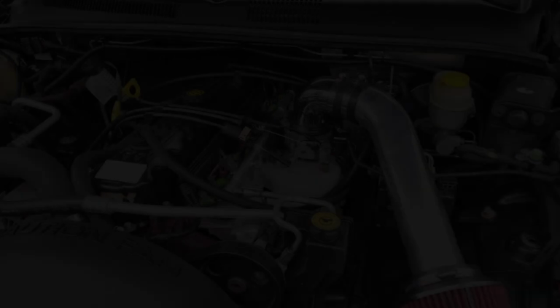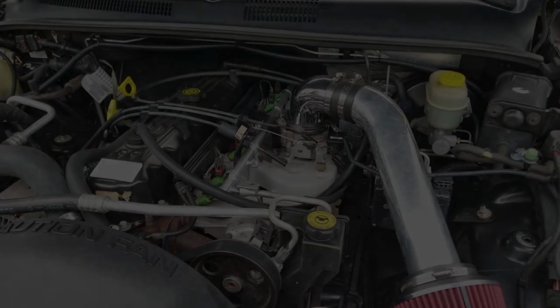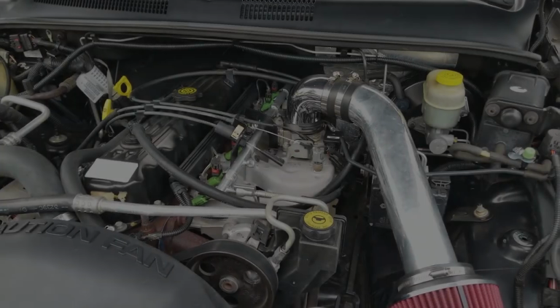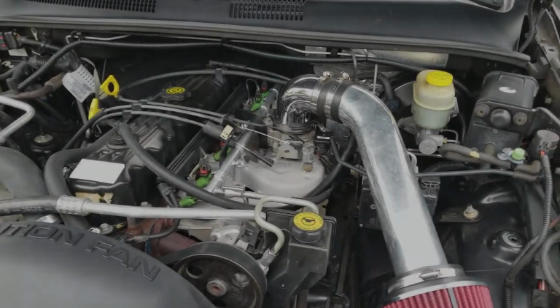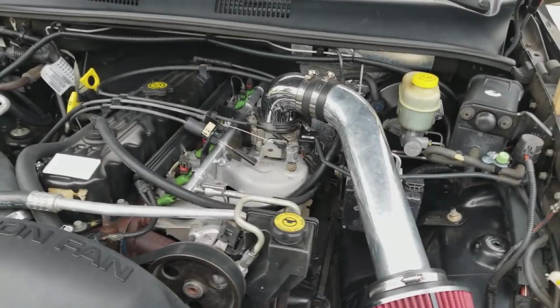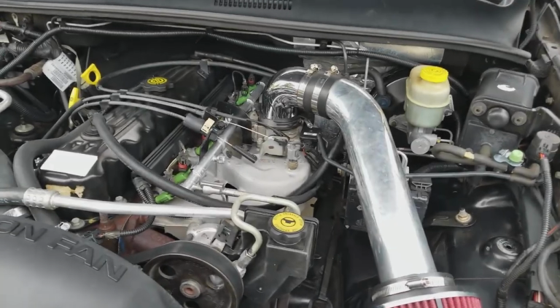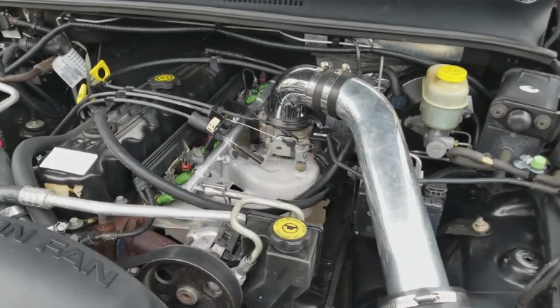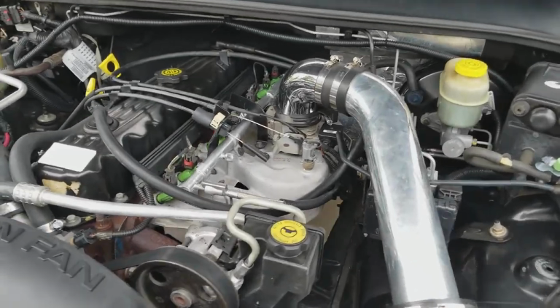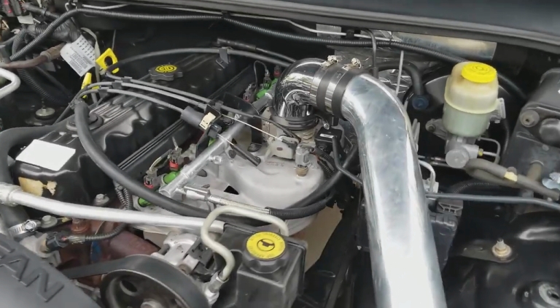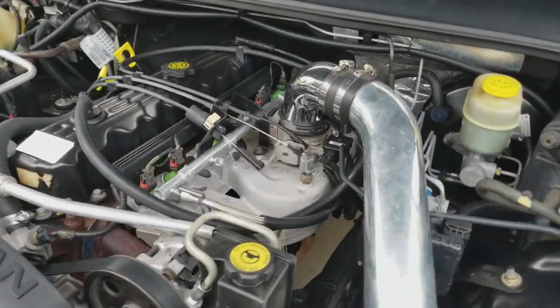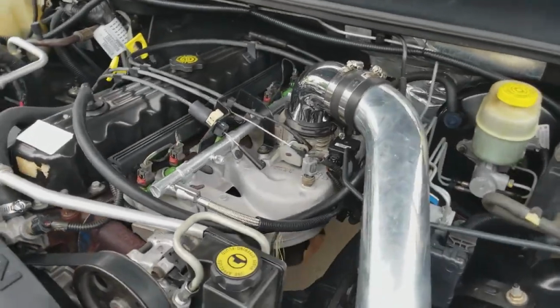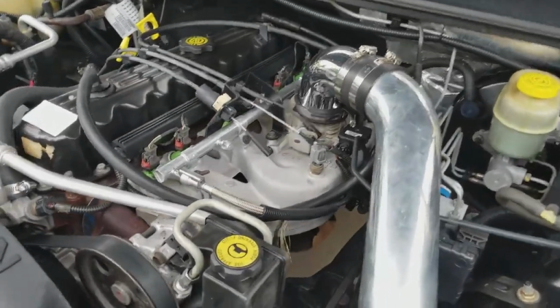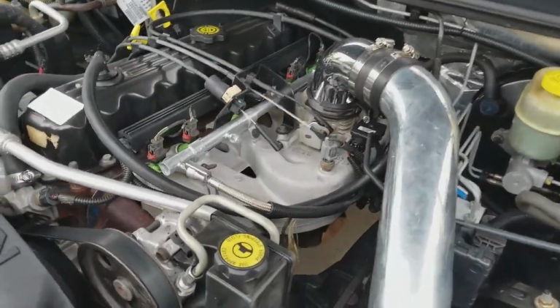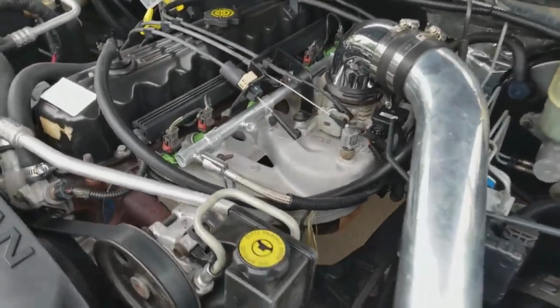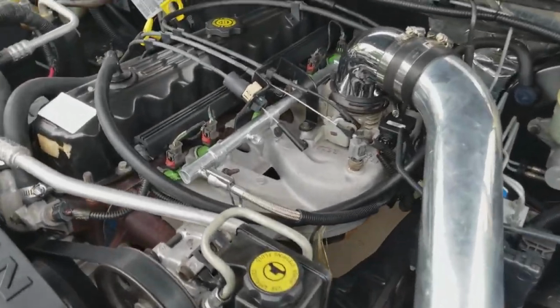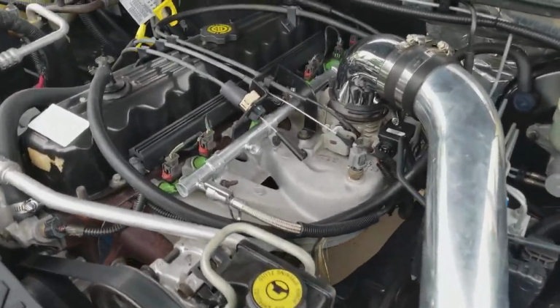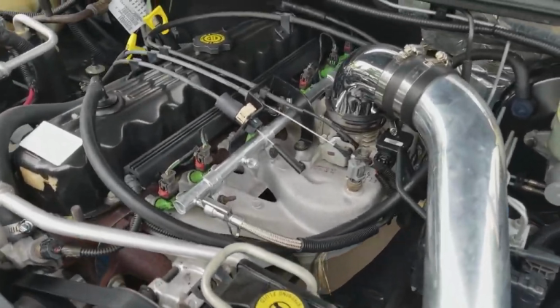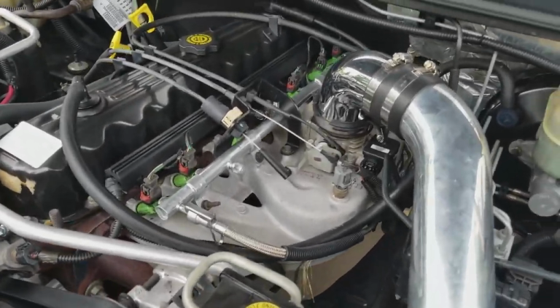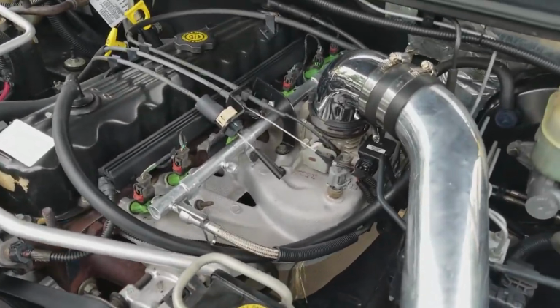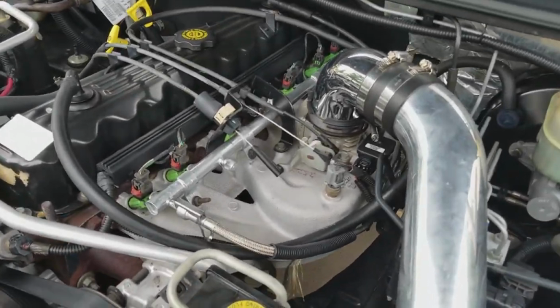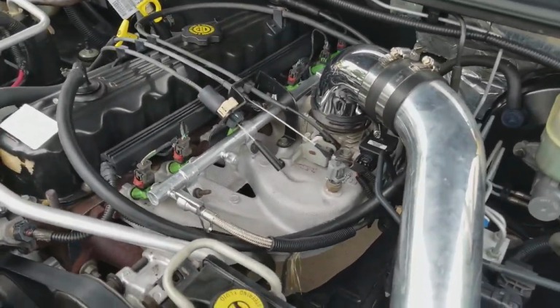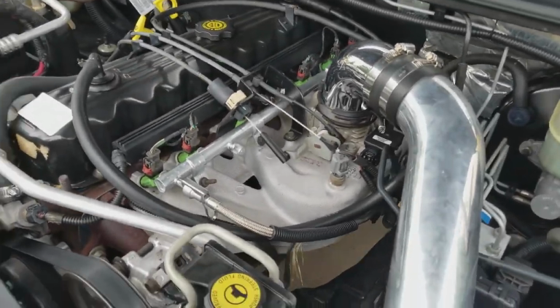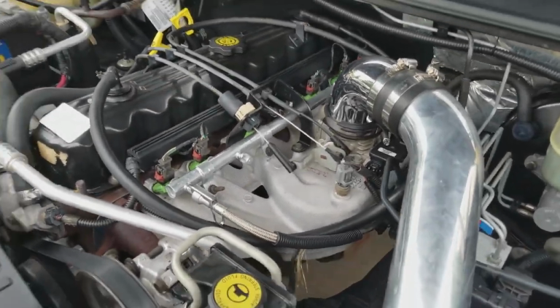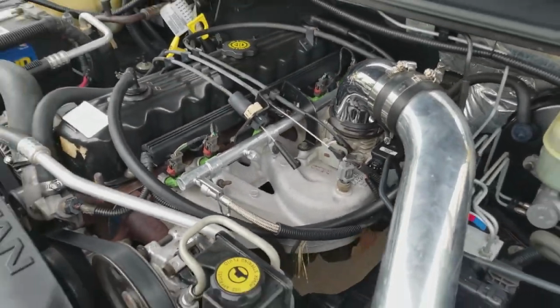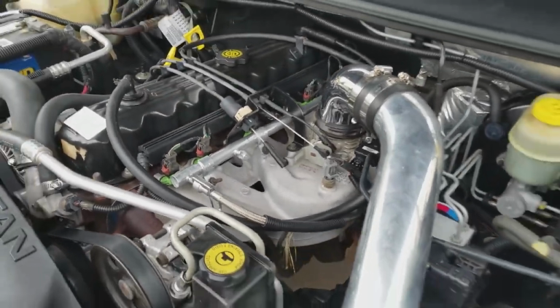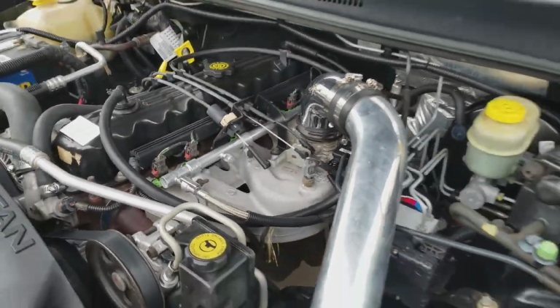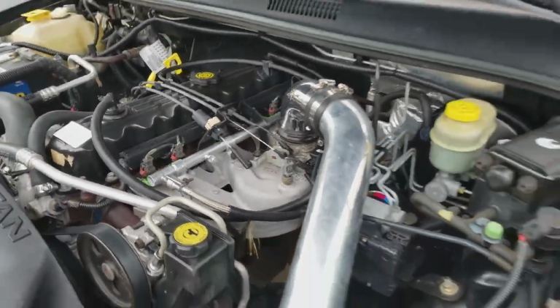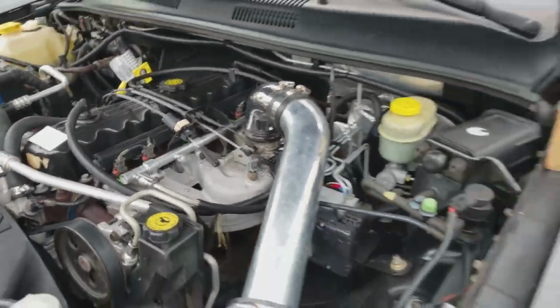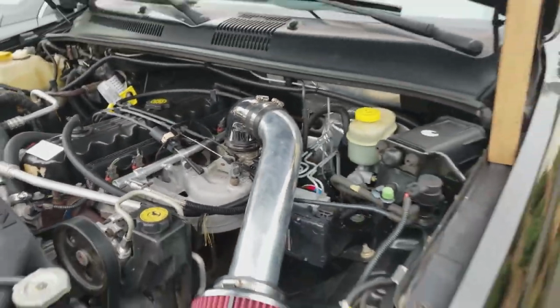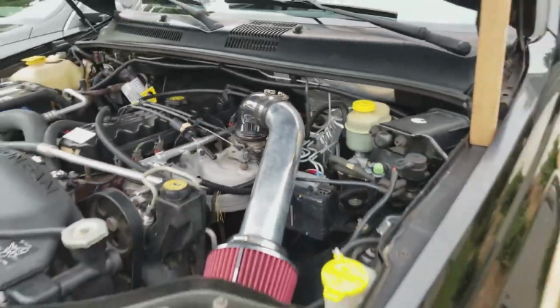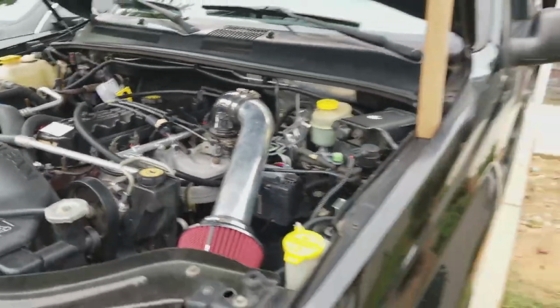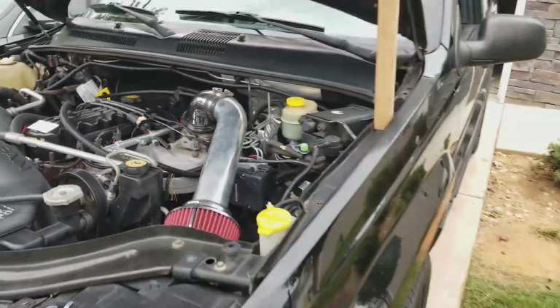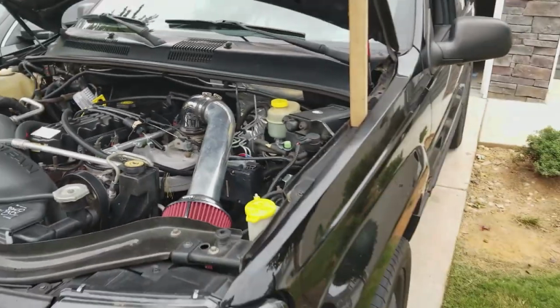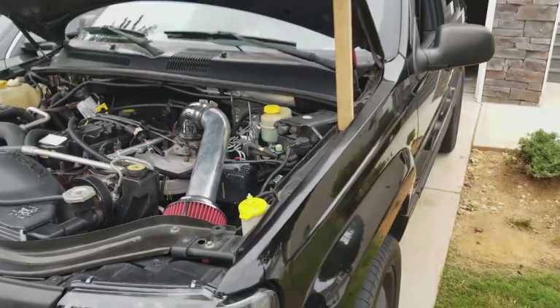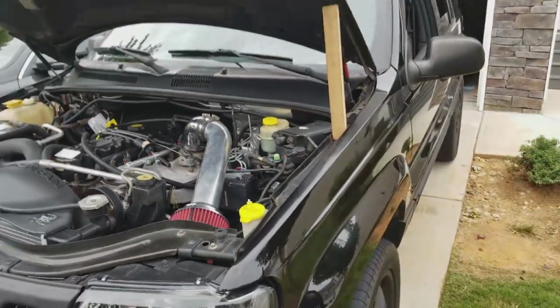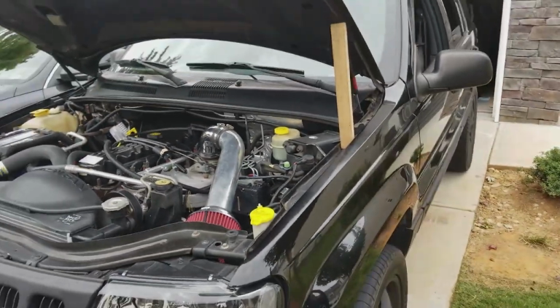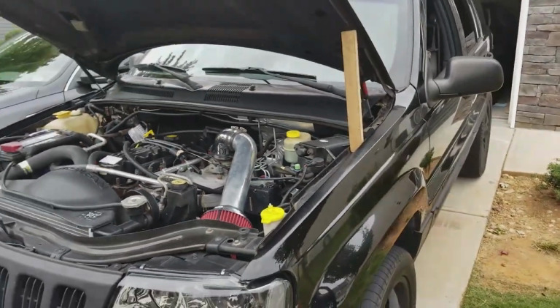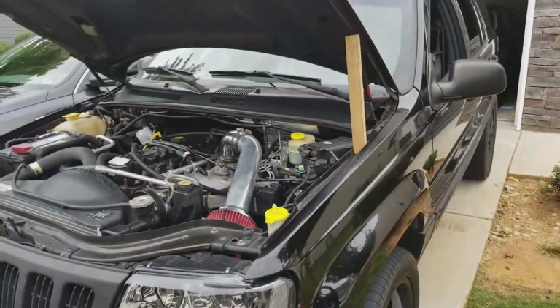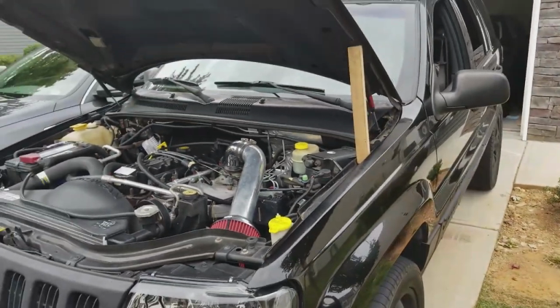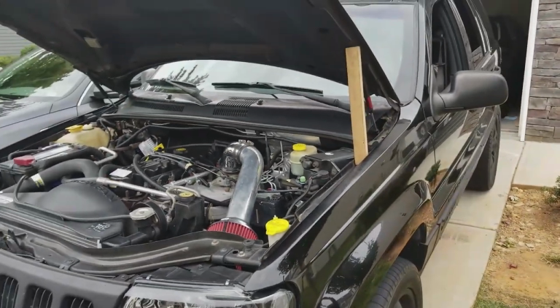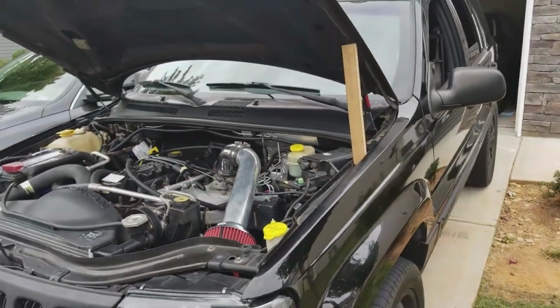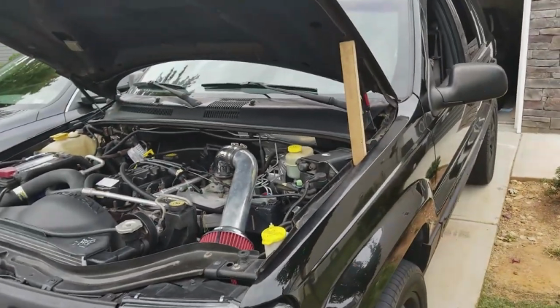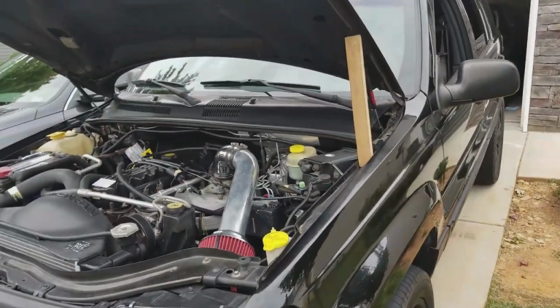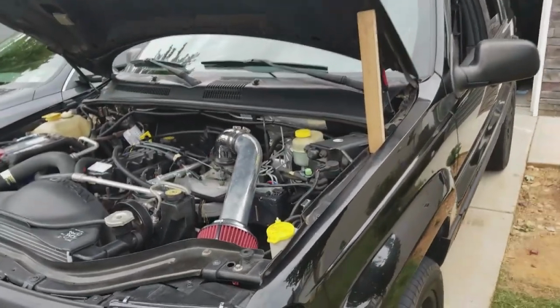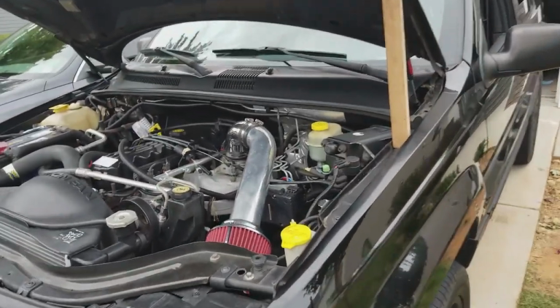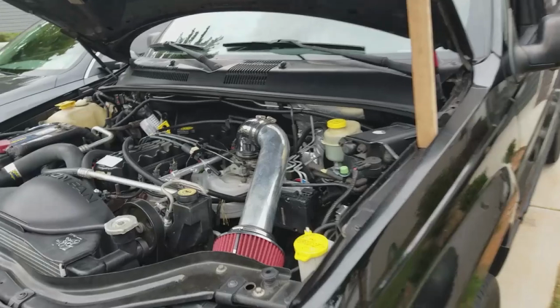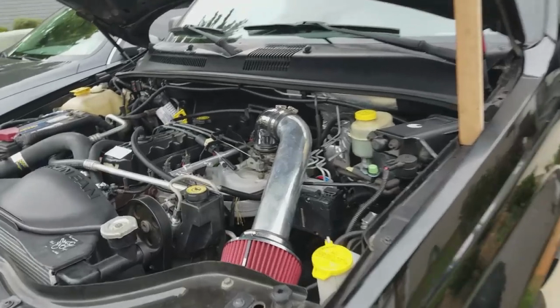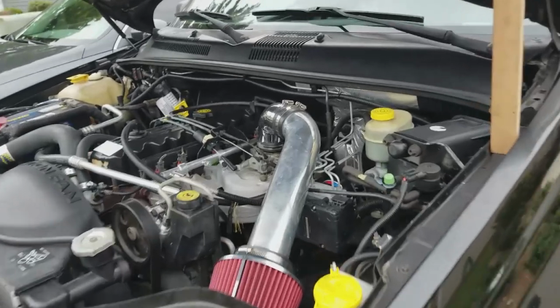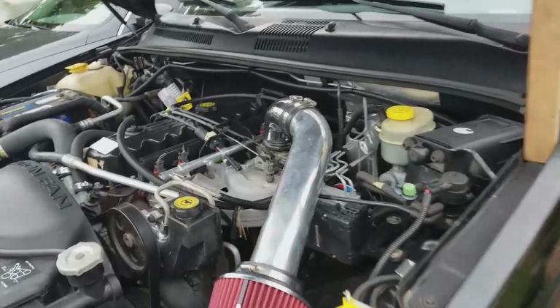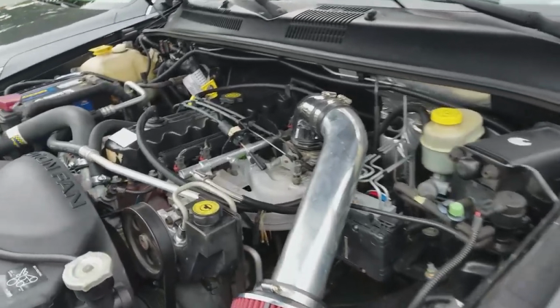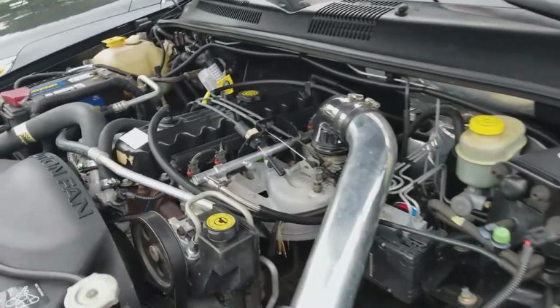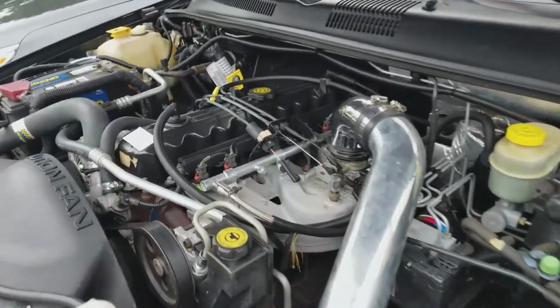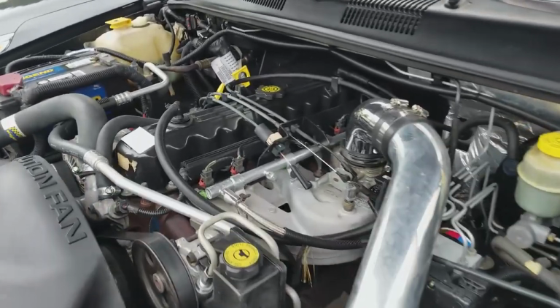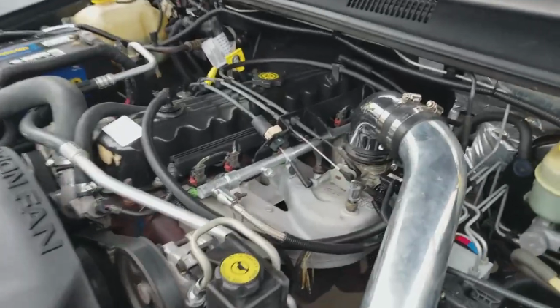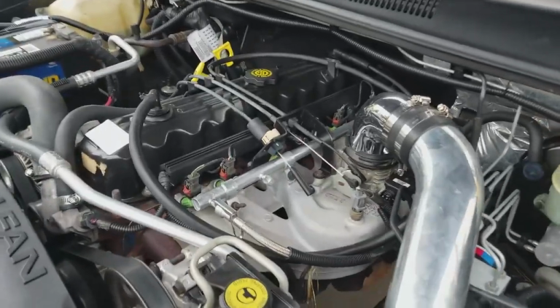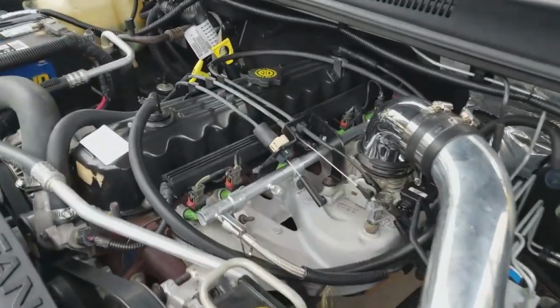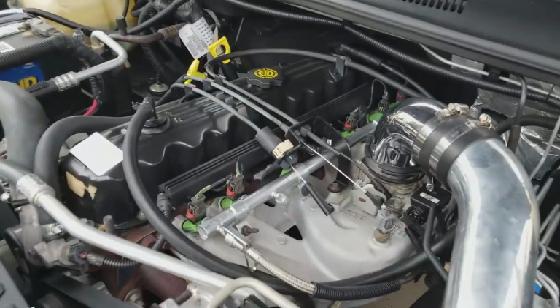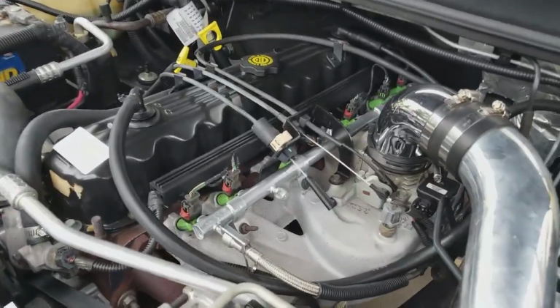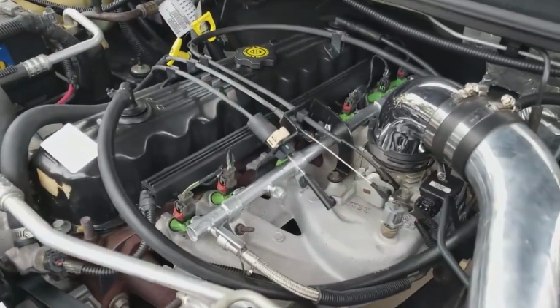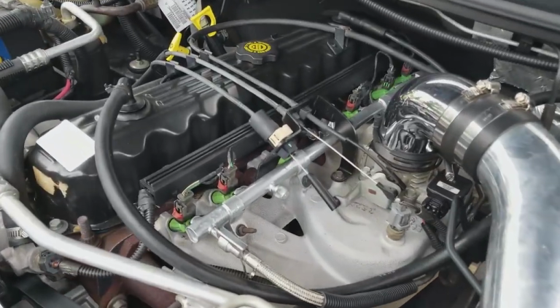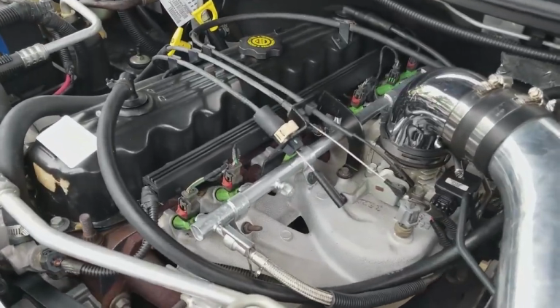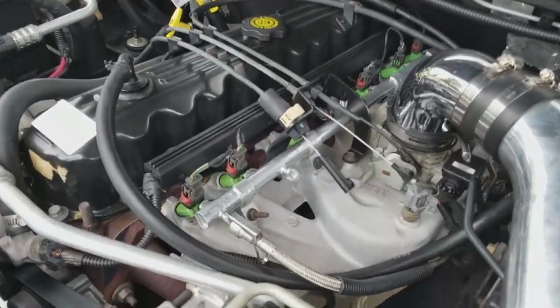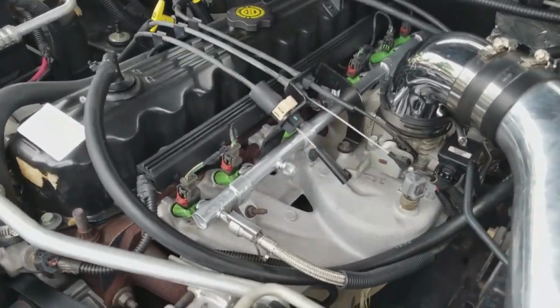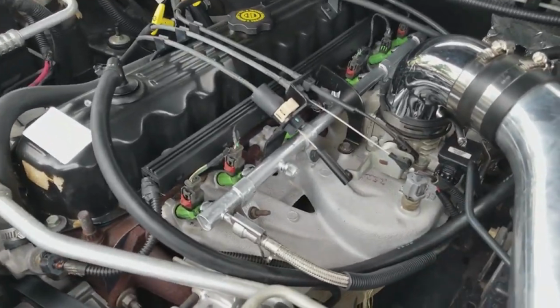Hey guys, what is going on? So I'm here with my 2000 Jeep Grand Cherokee, having a little bit of a shifting problem.